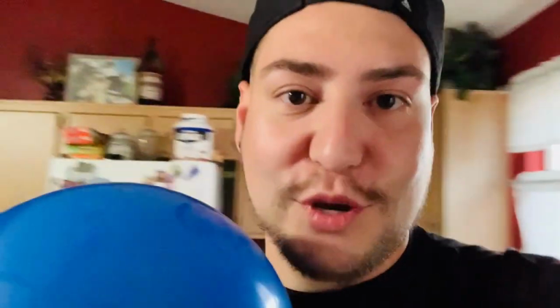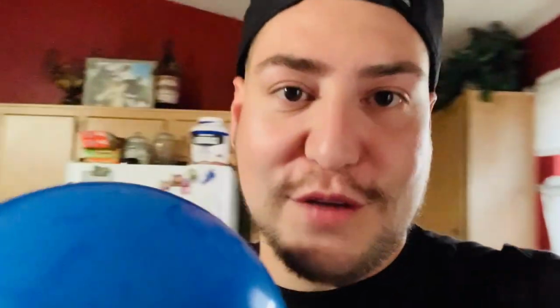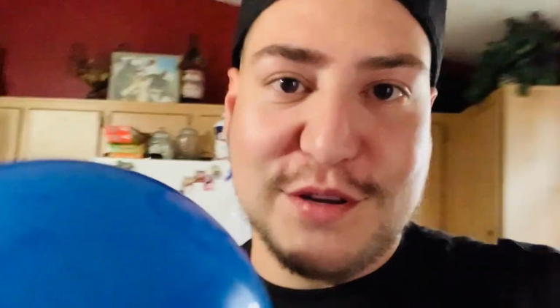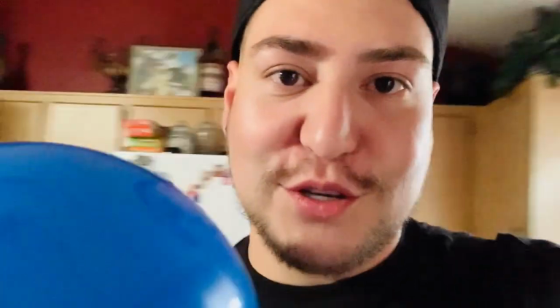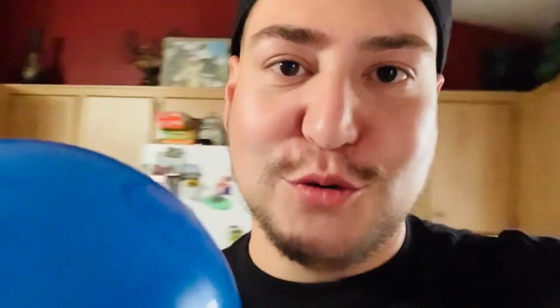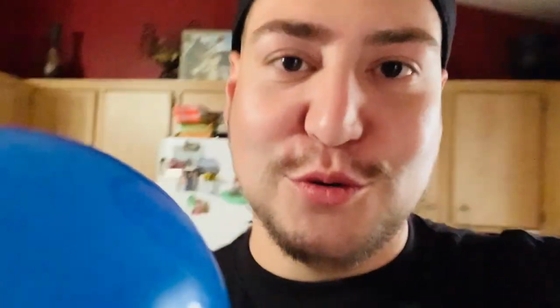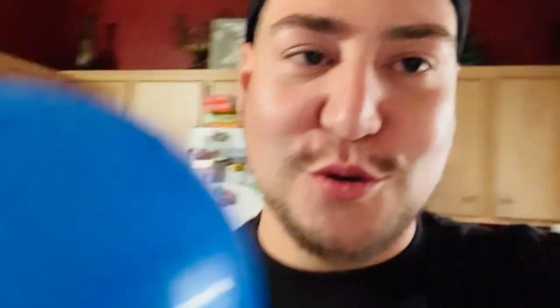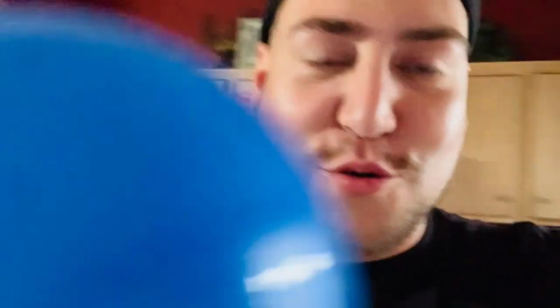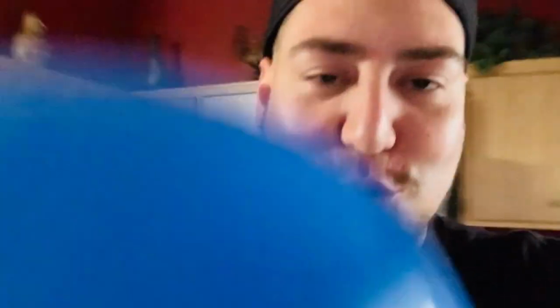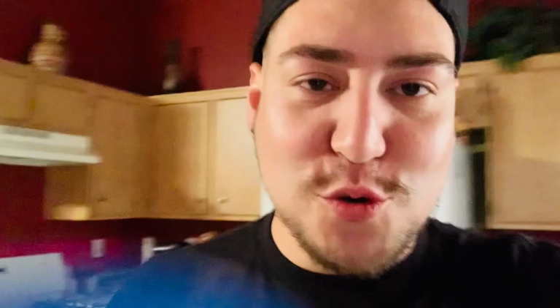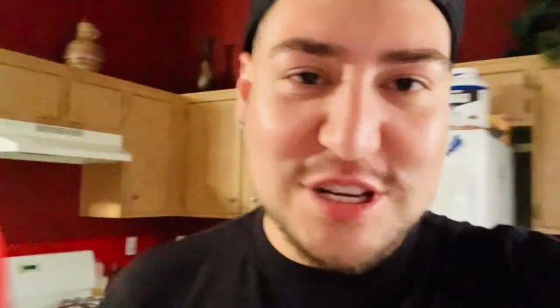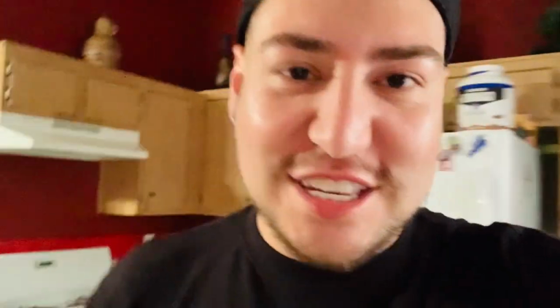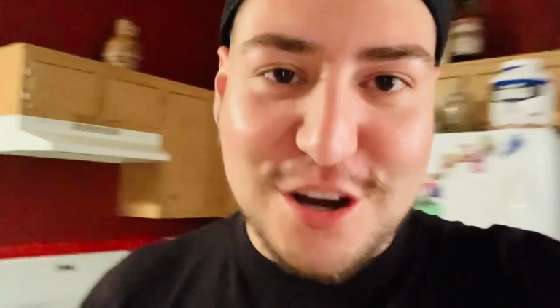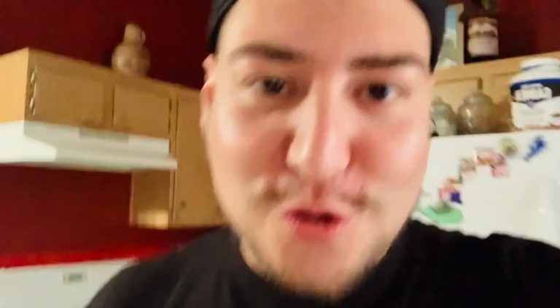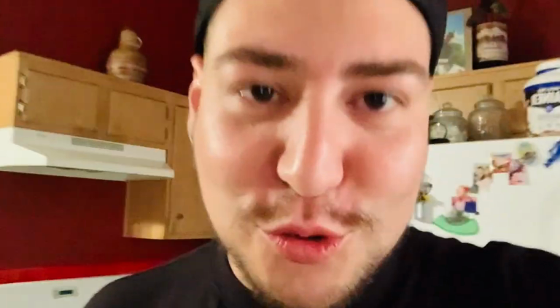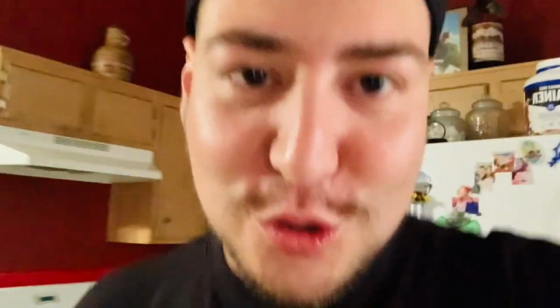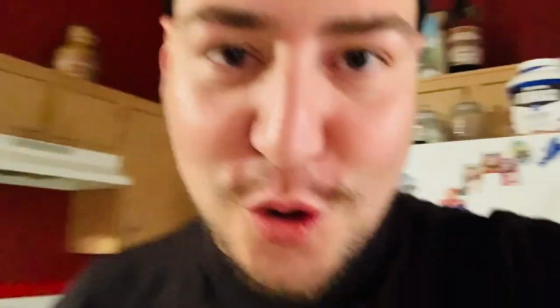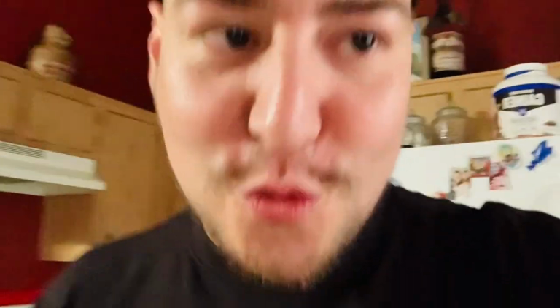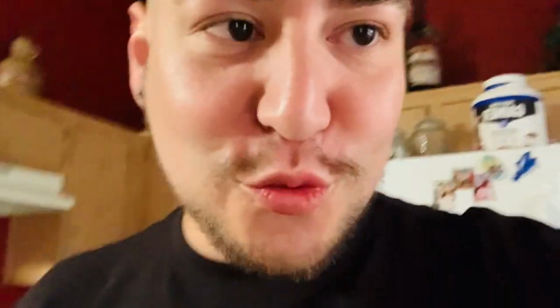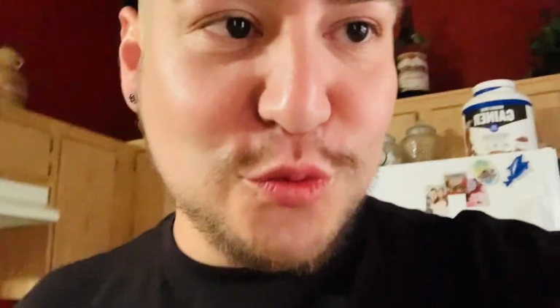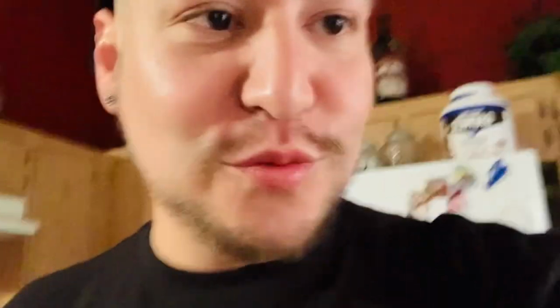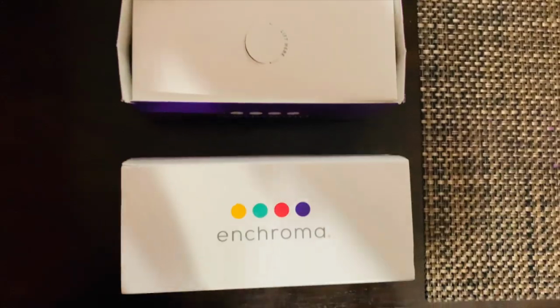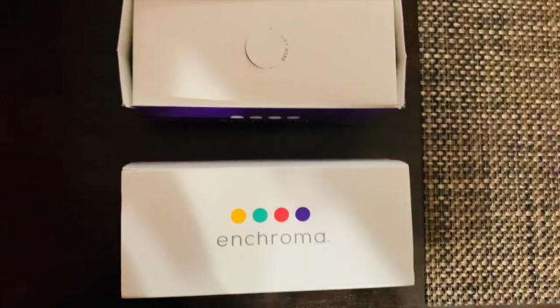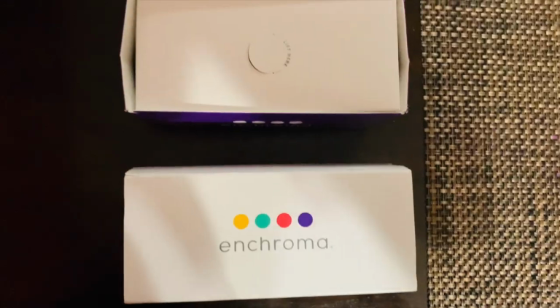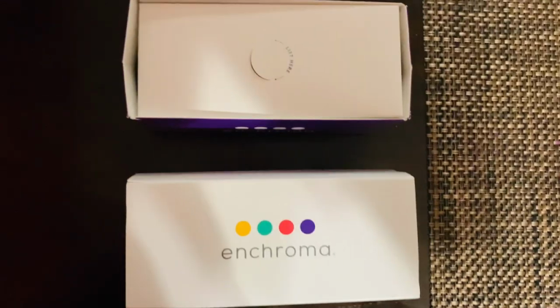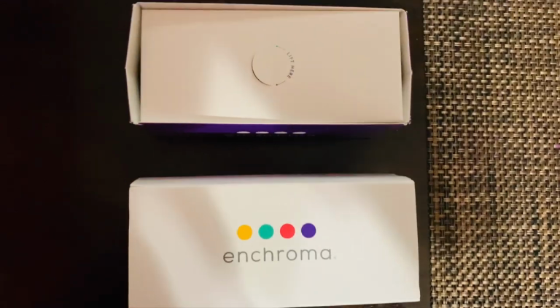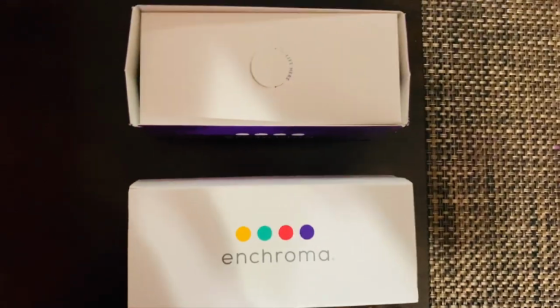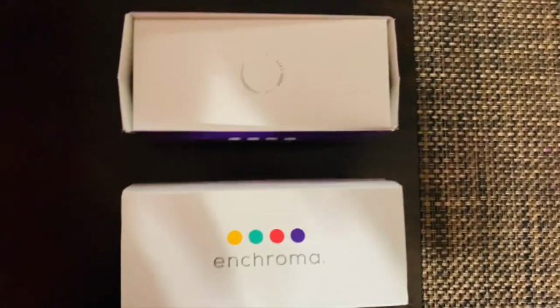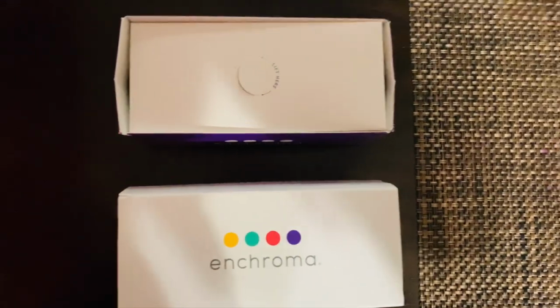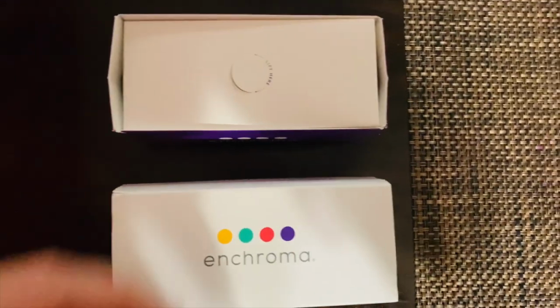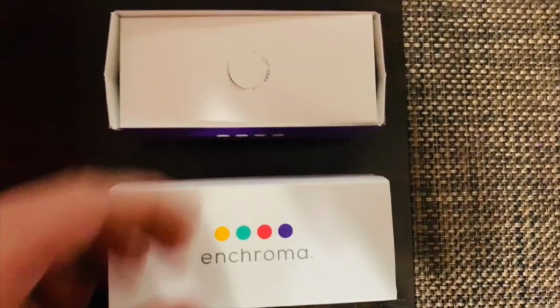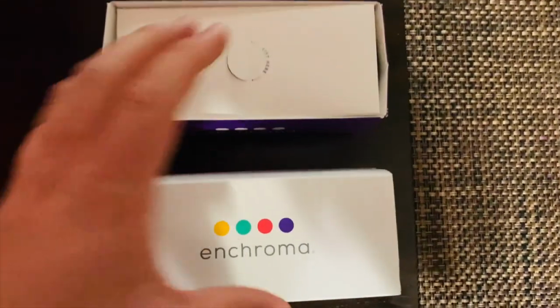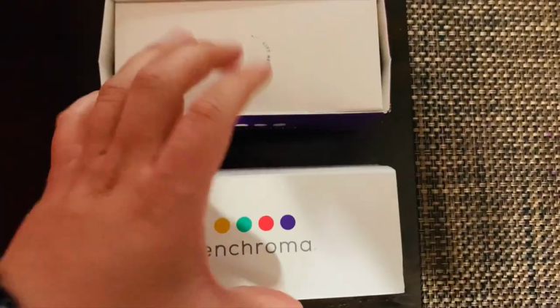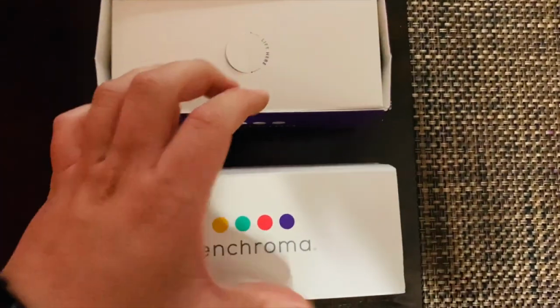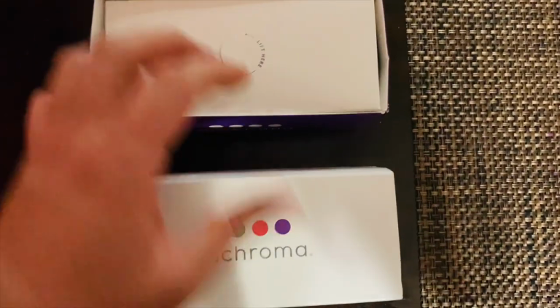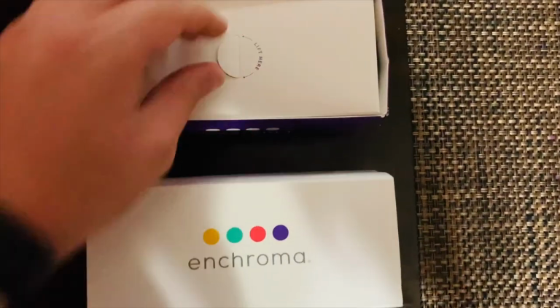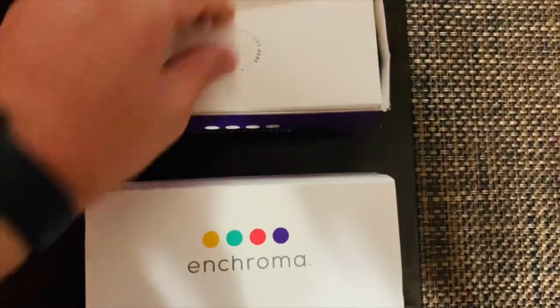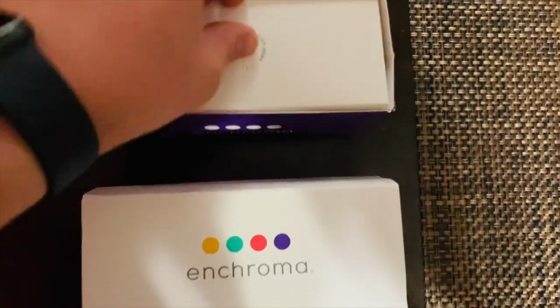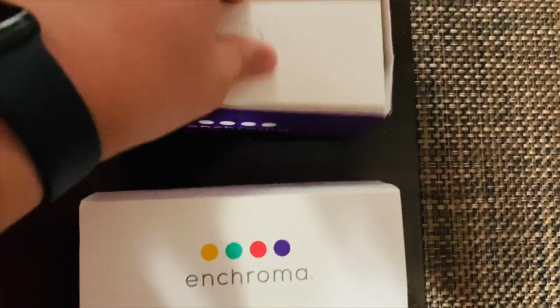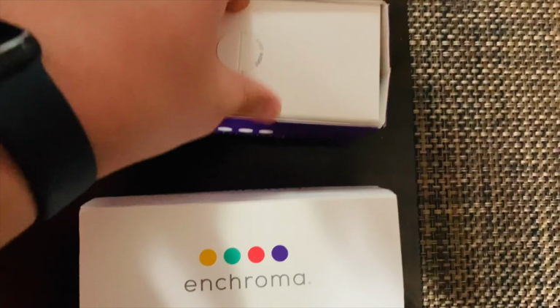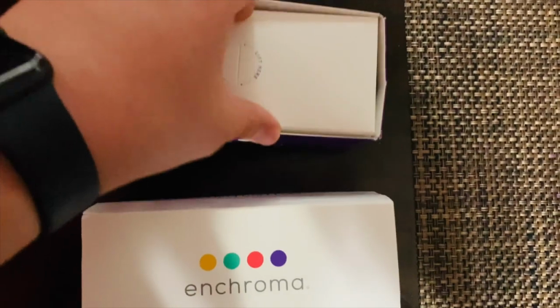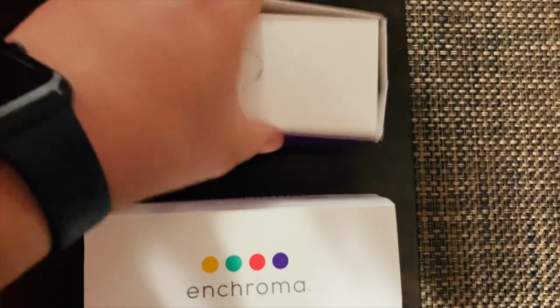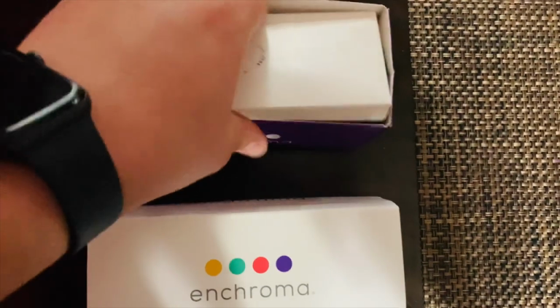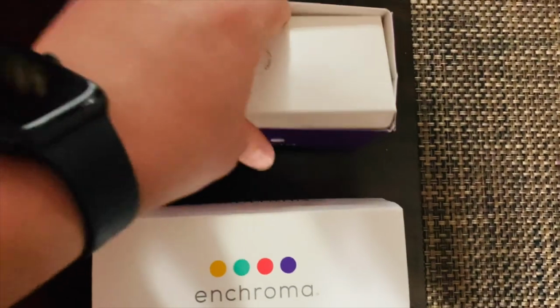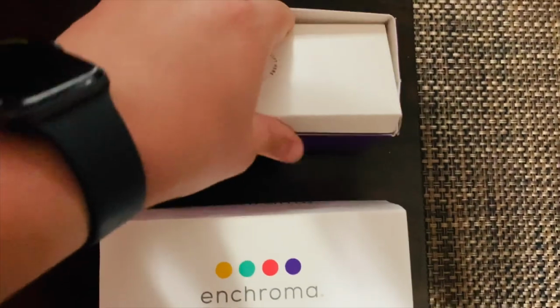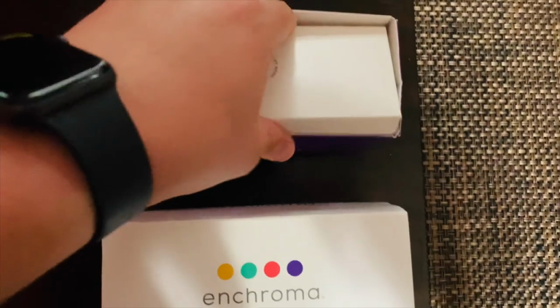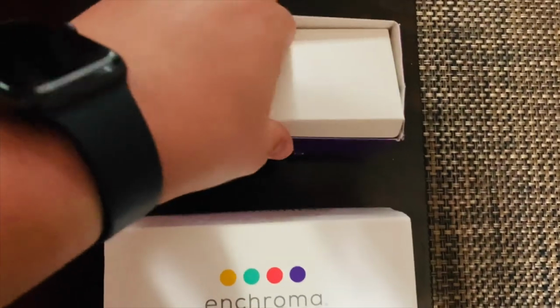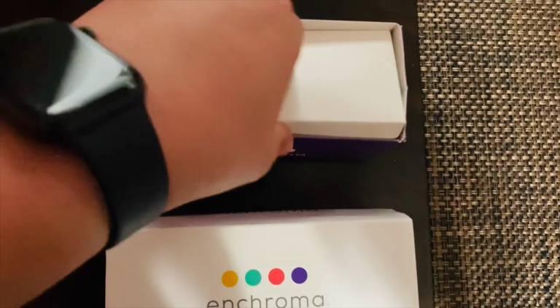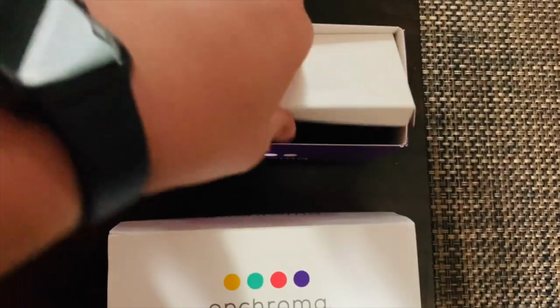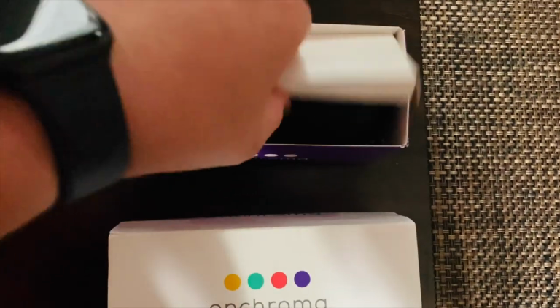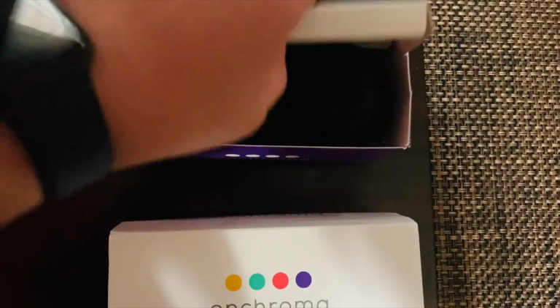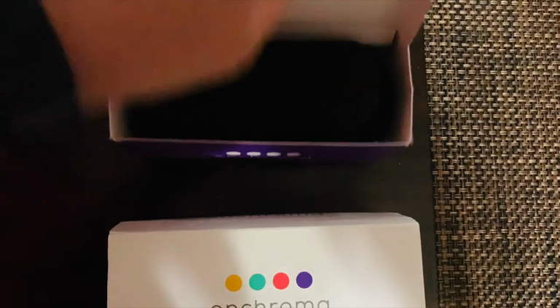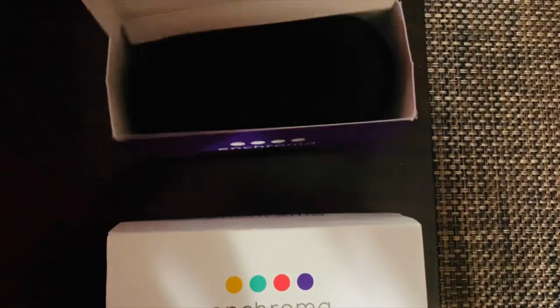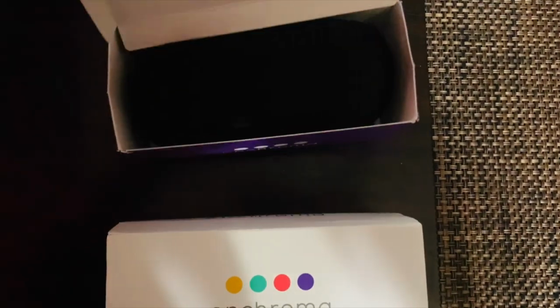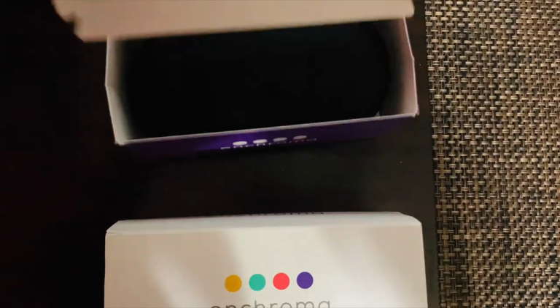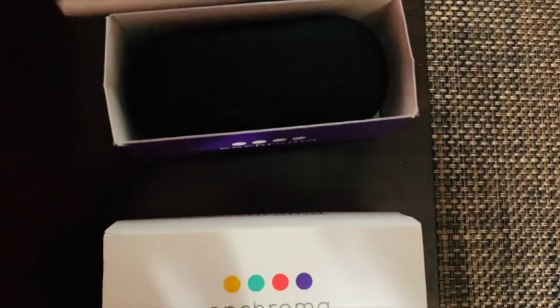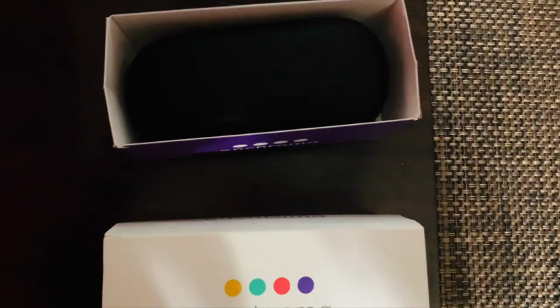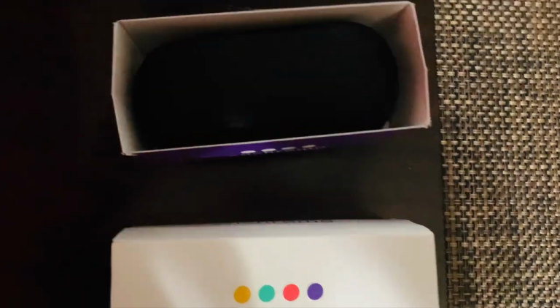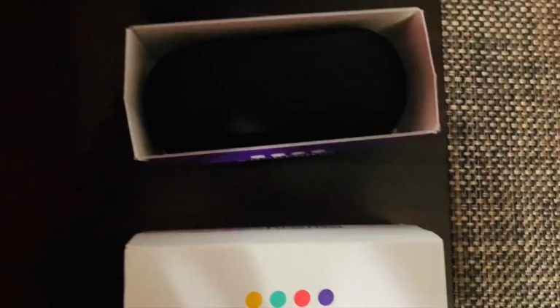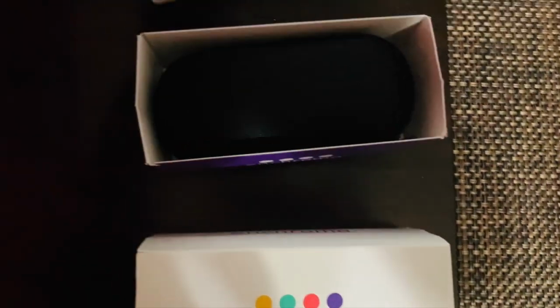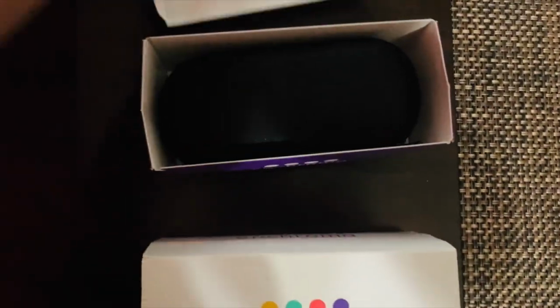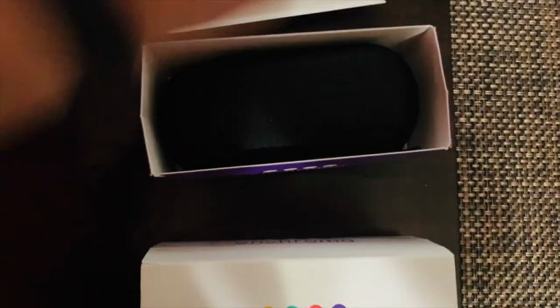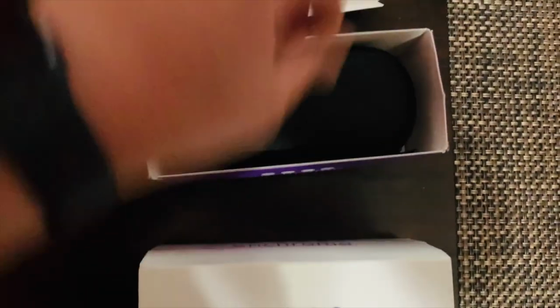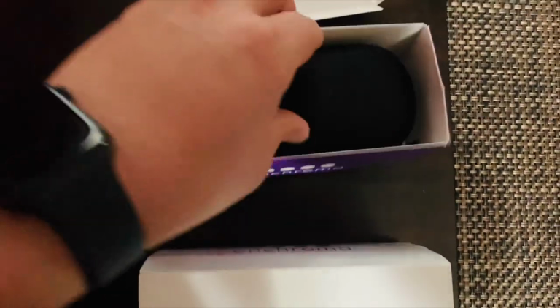Un segundo — here are the glasses. Estos son los lentes, ¿no?